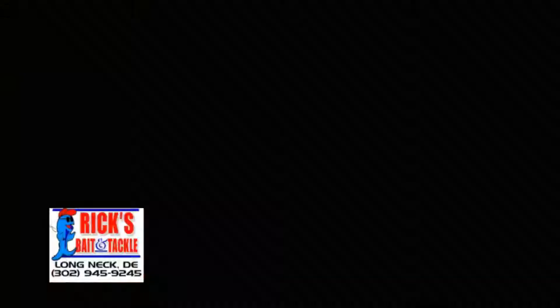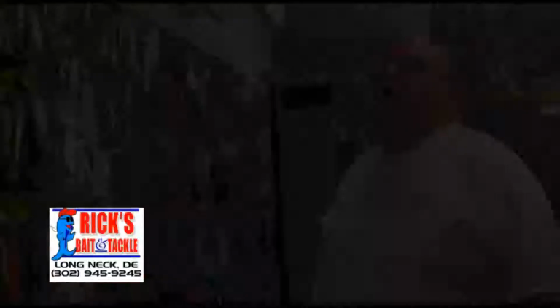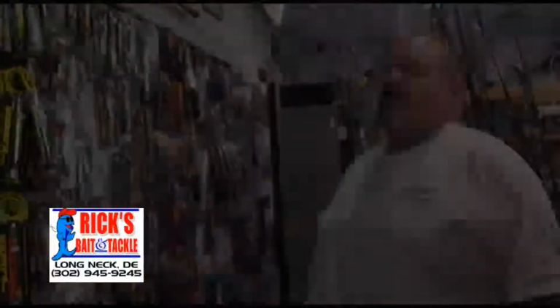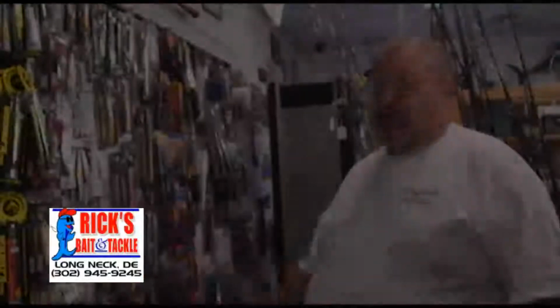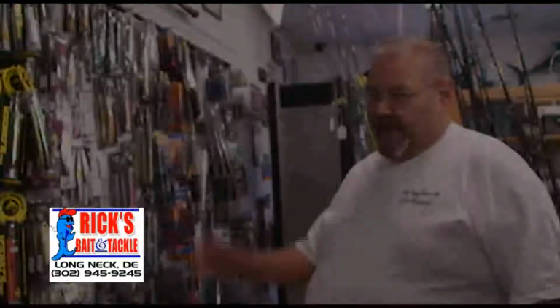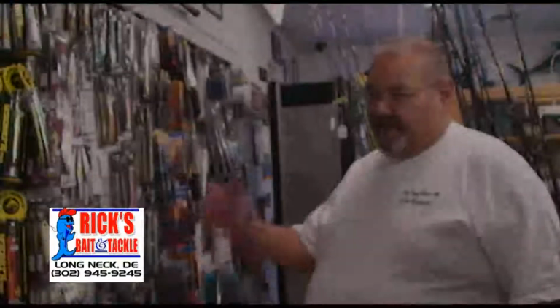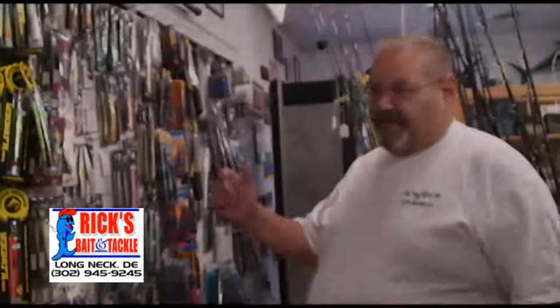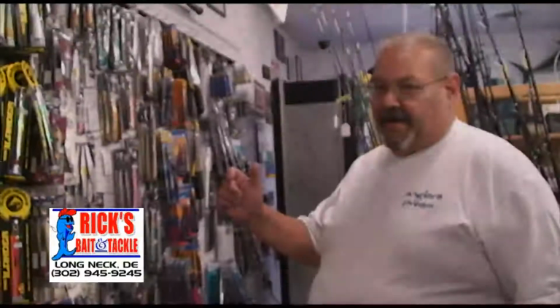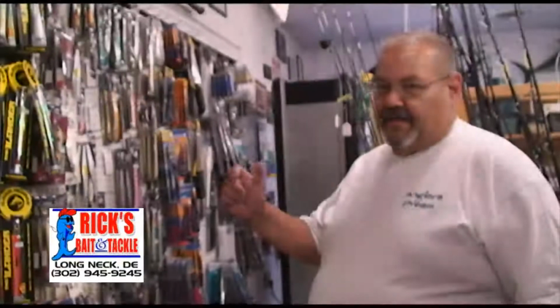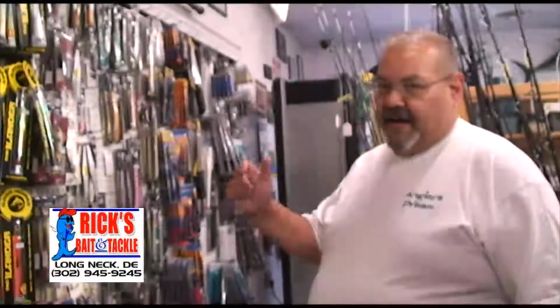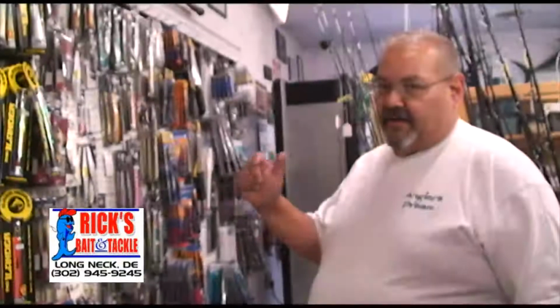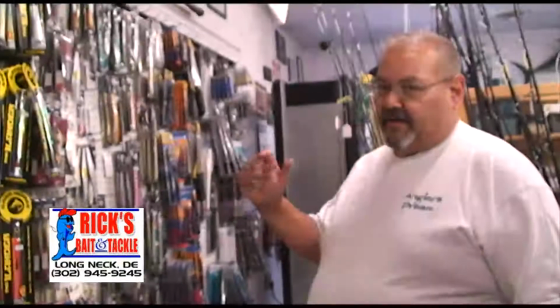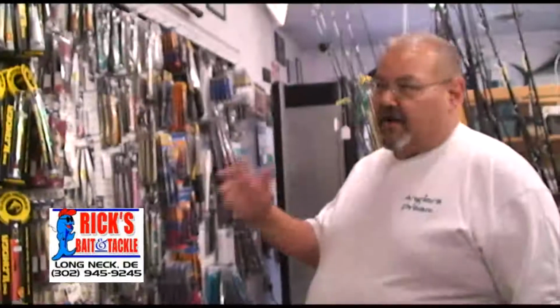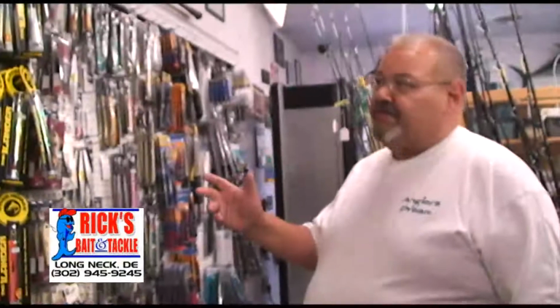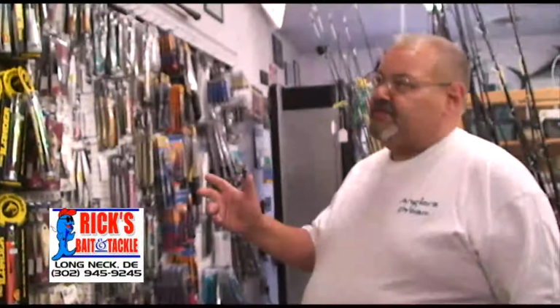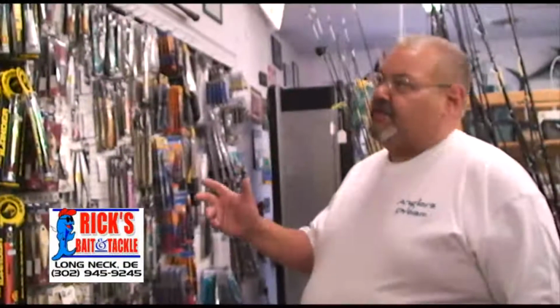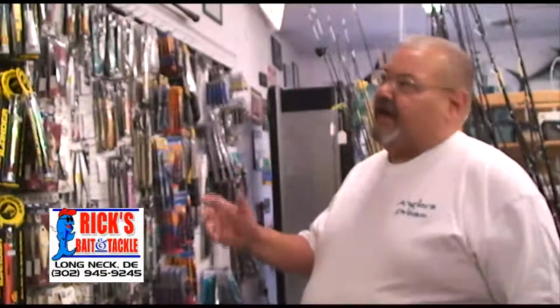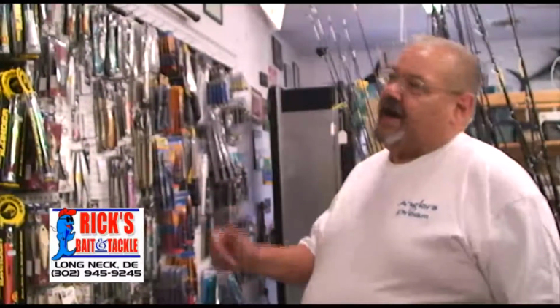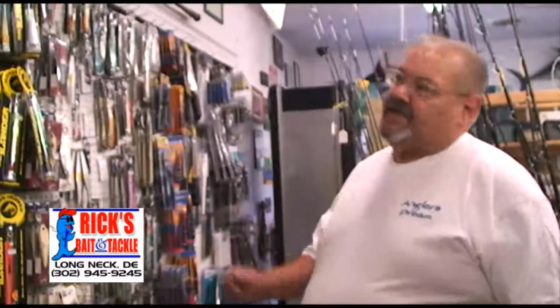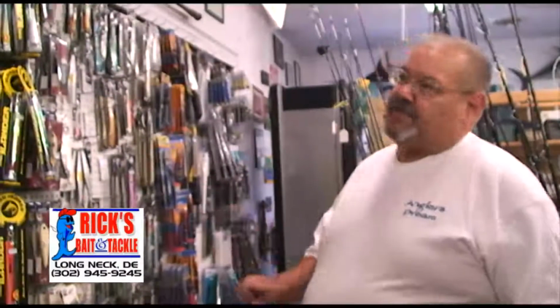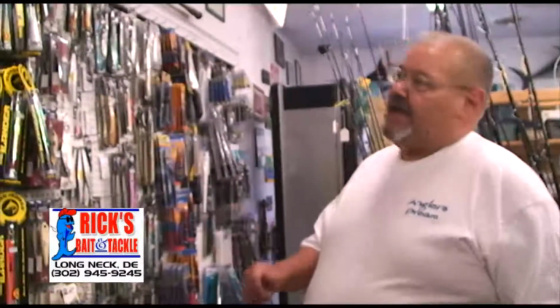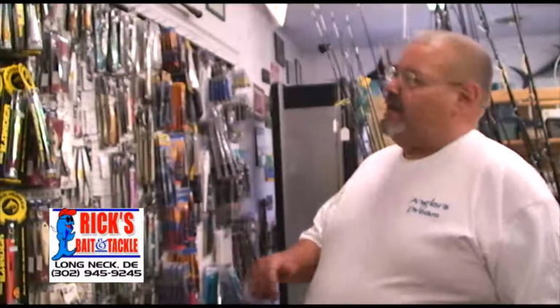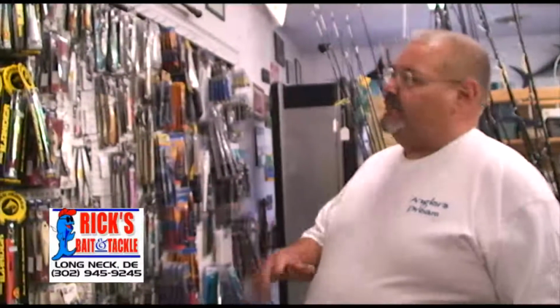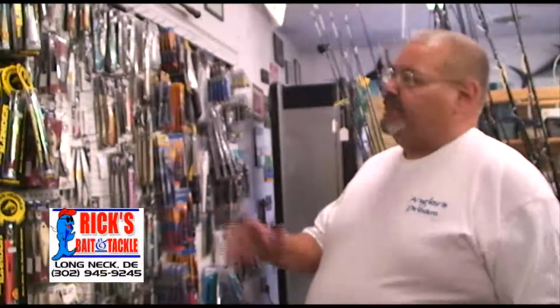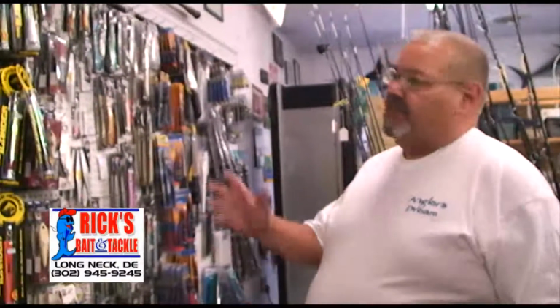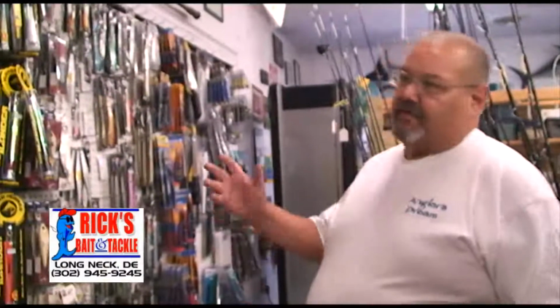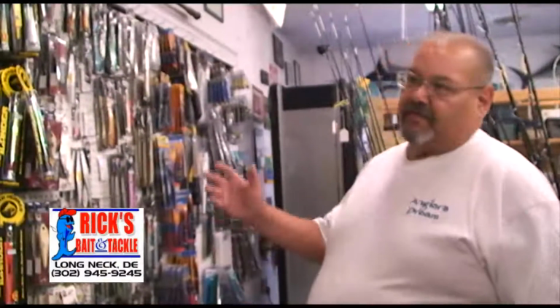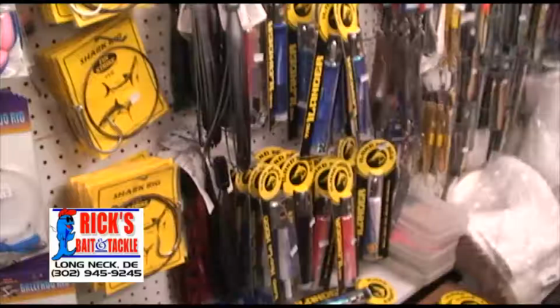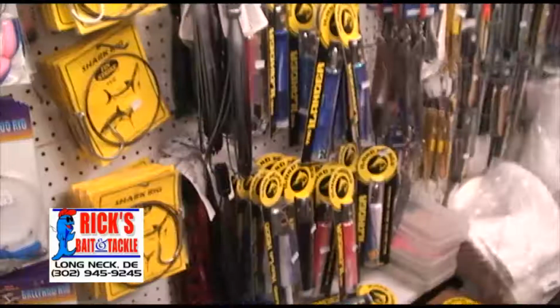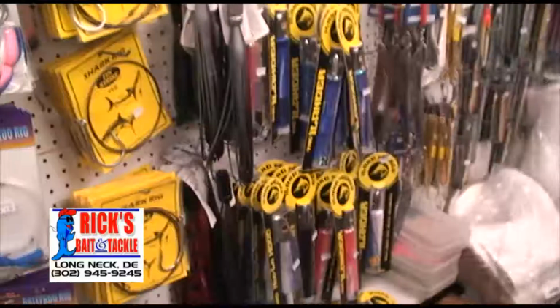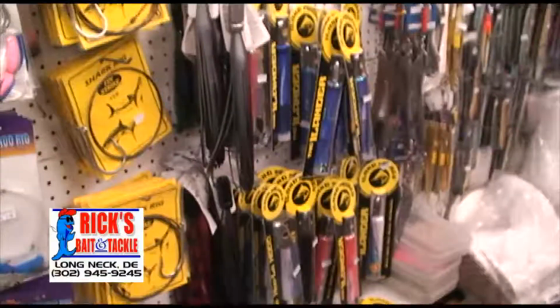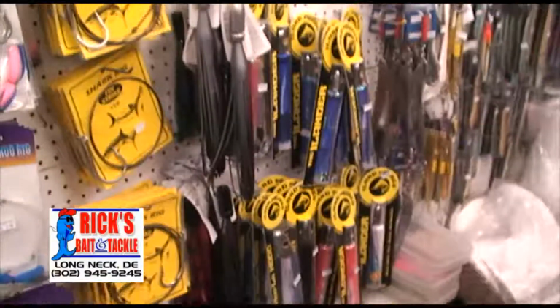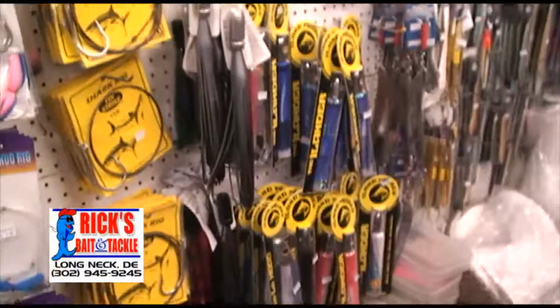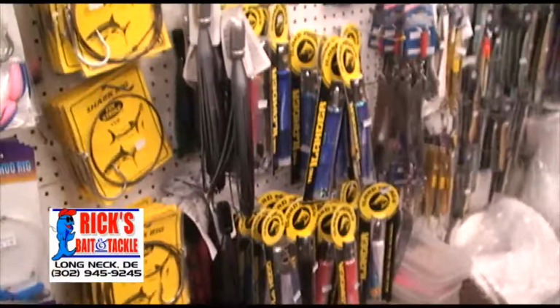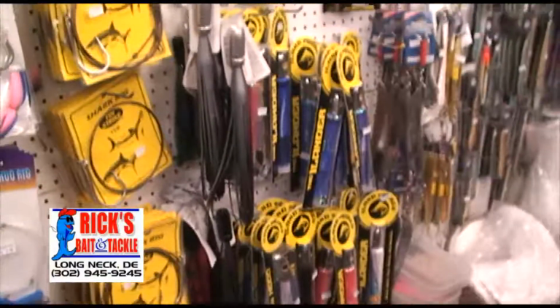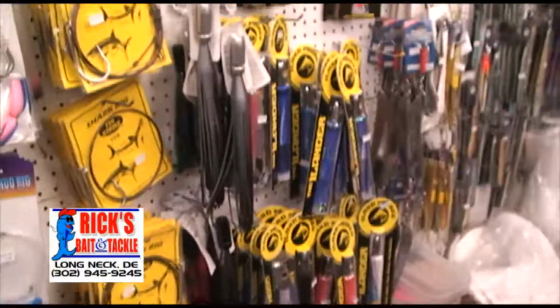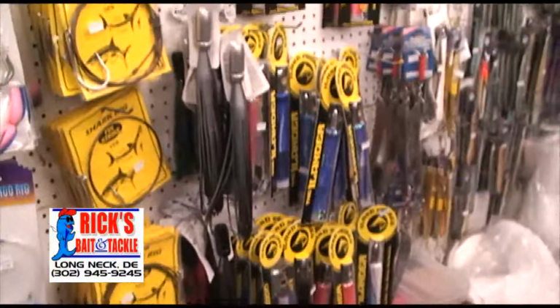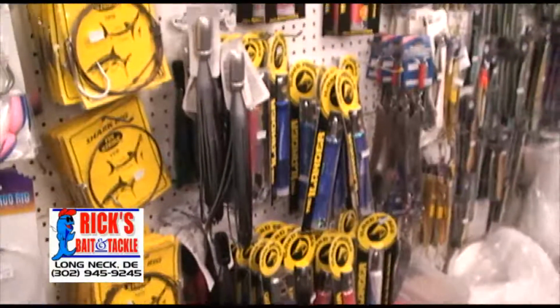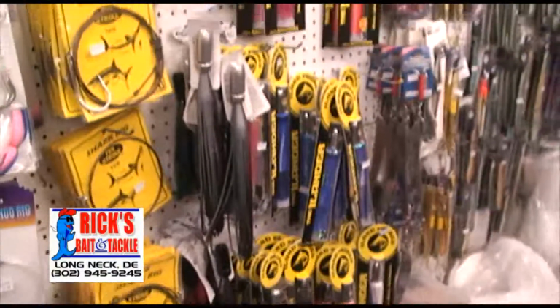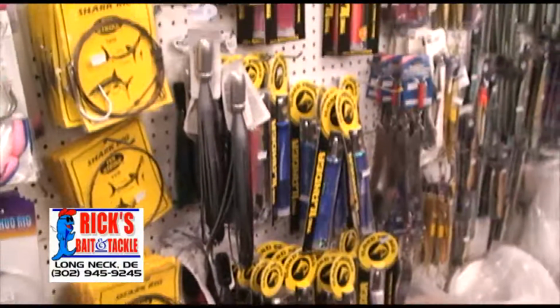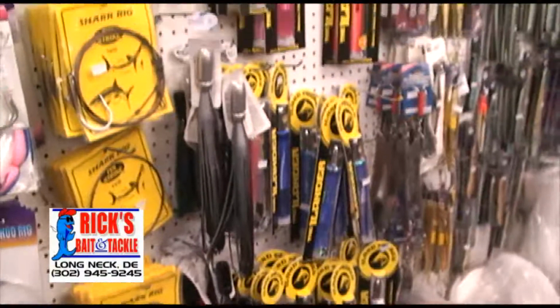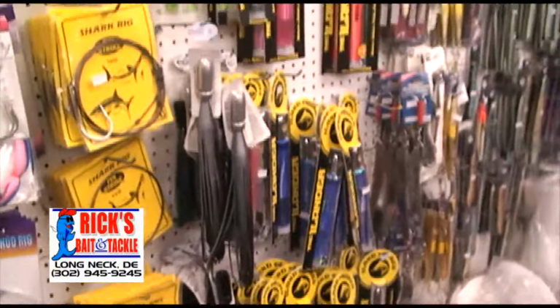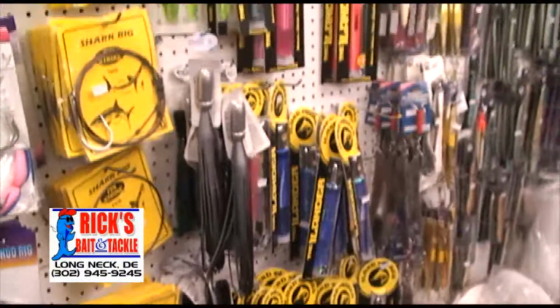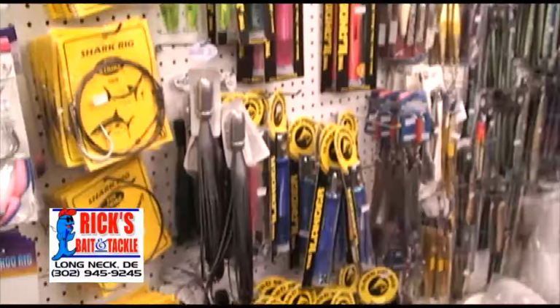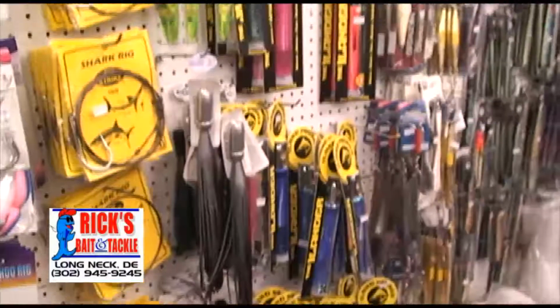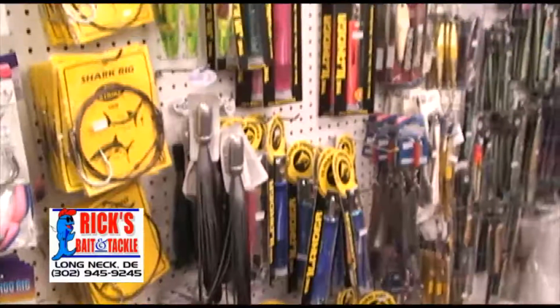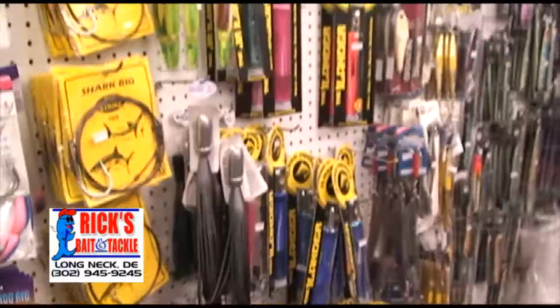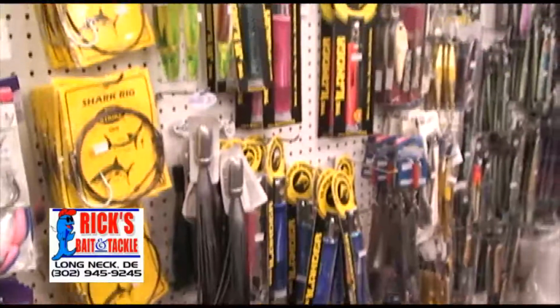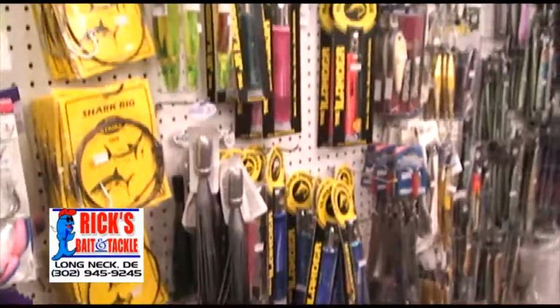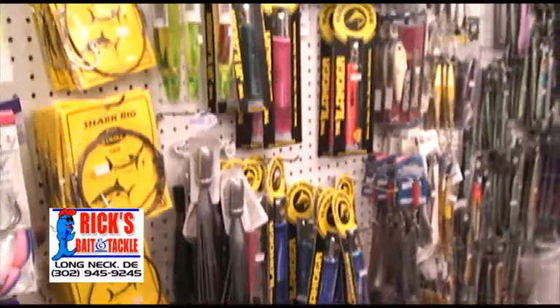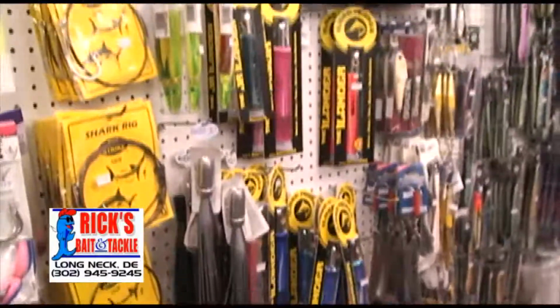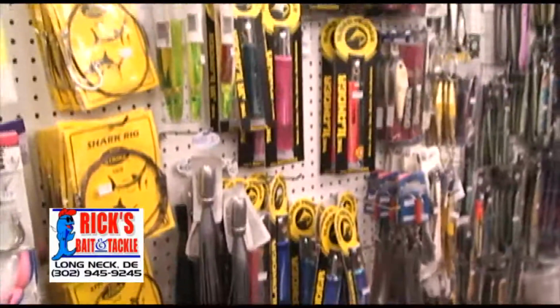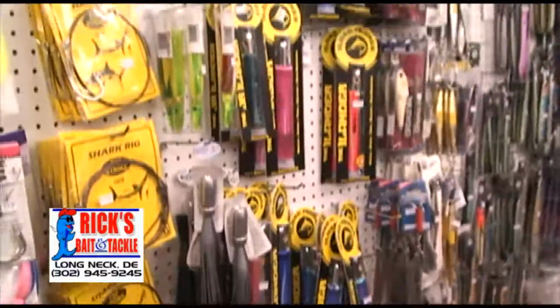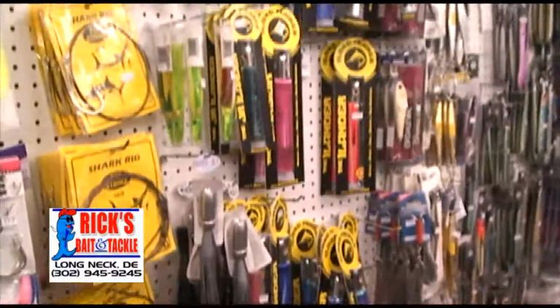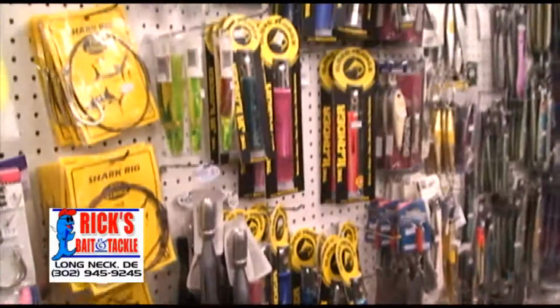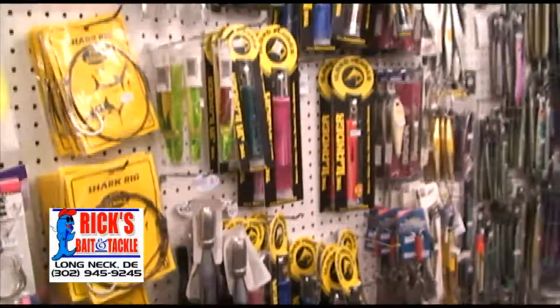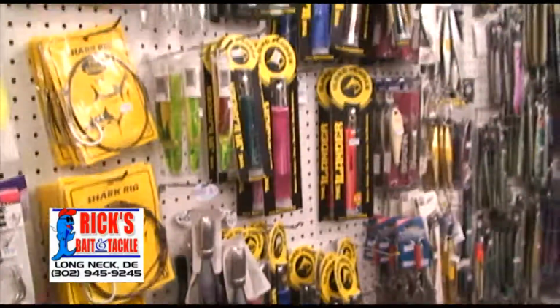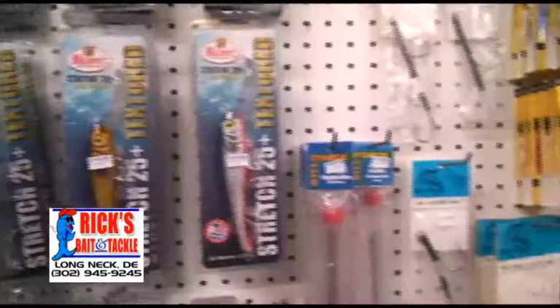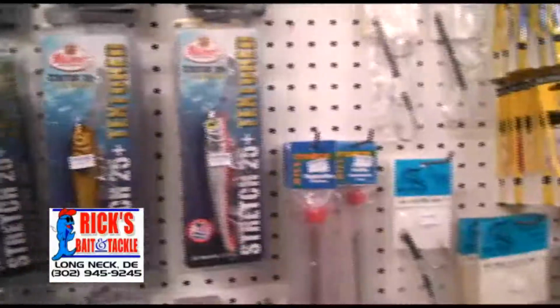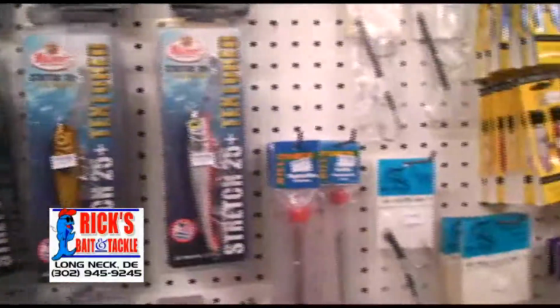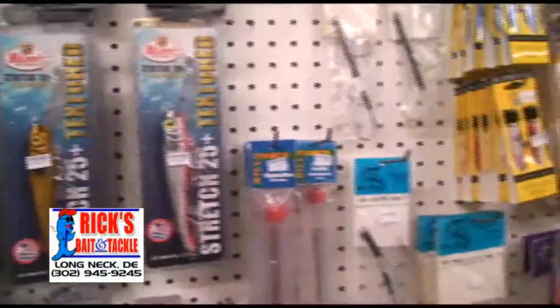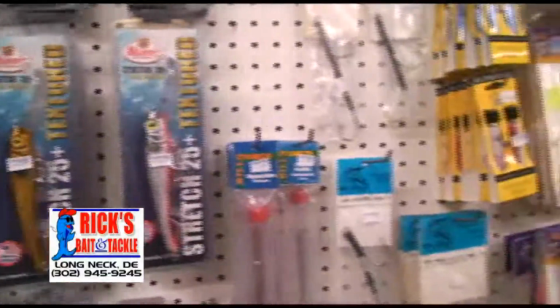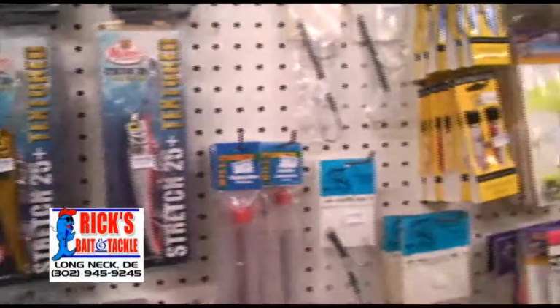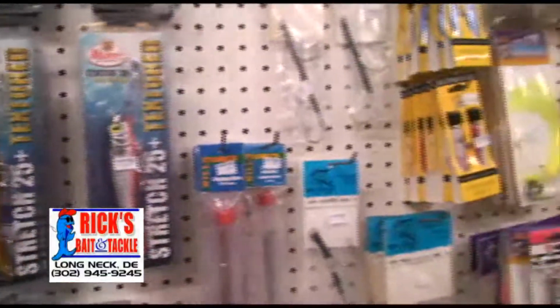We can't forget about our offshore guys. We have a full array of offshore rigs, lures, and plenty of baits.